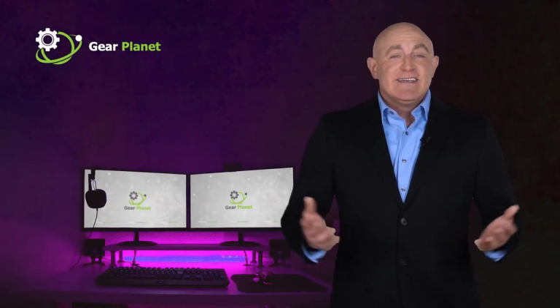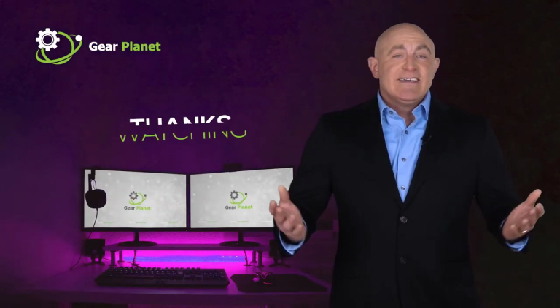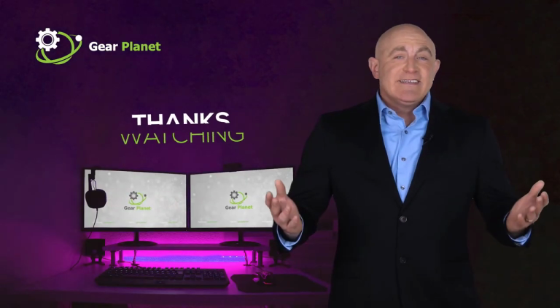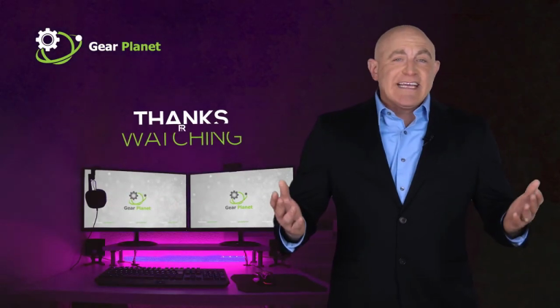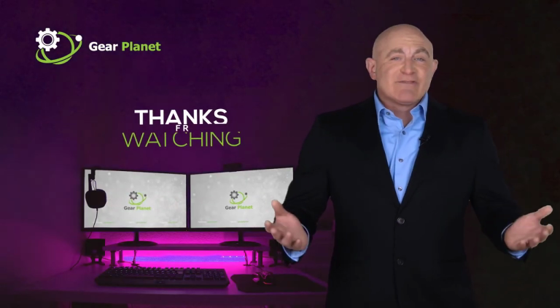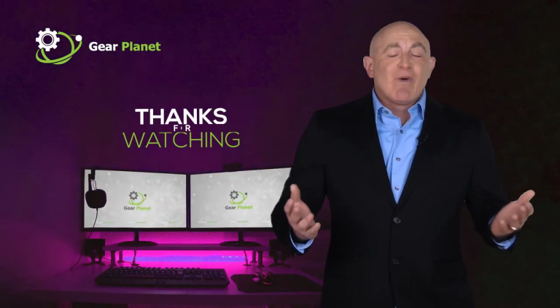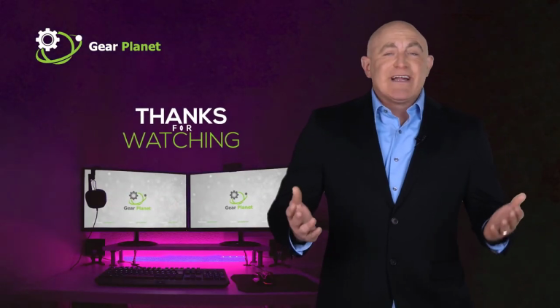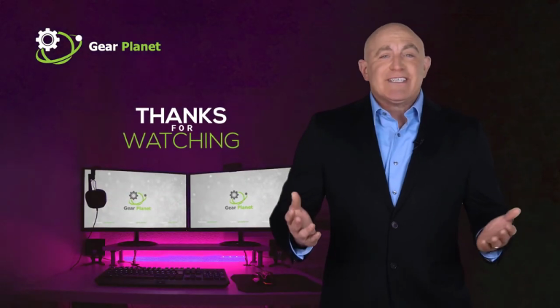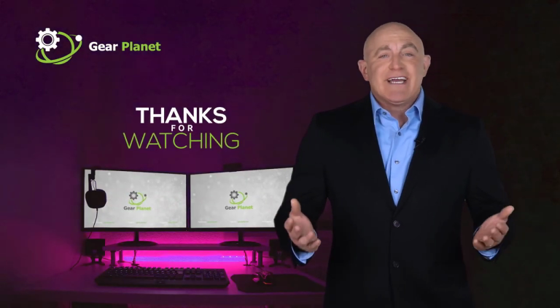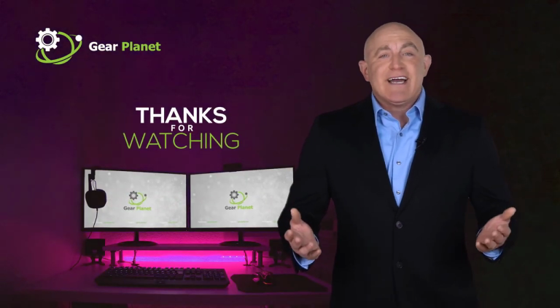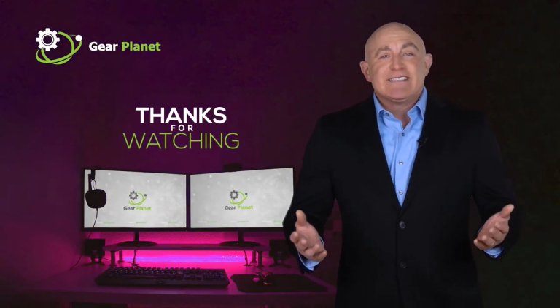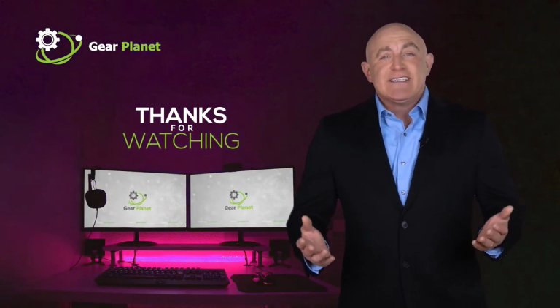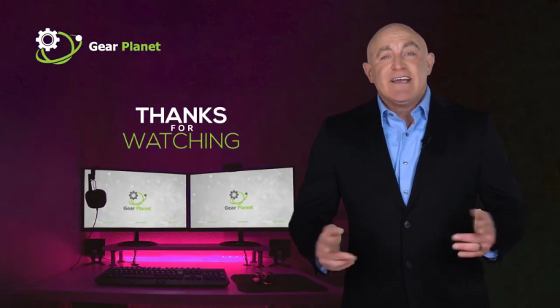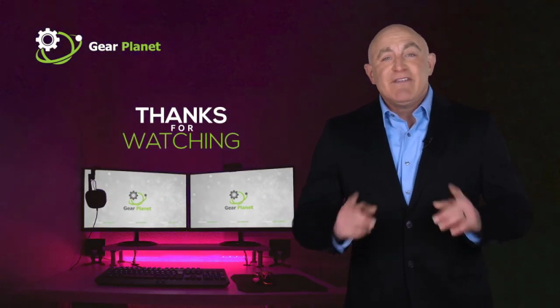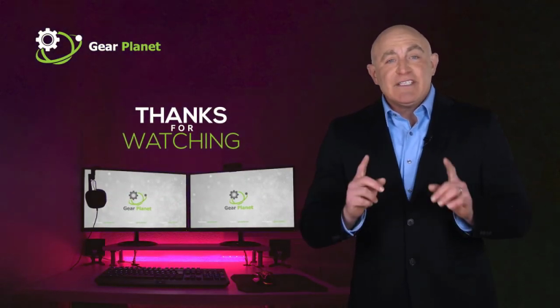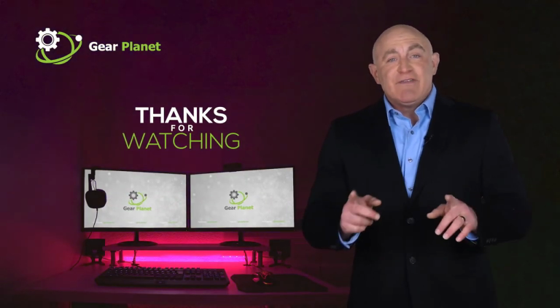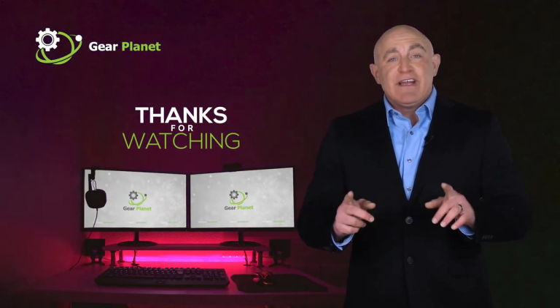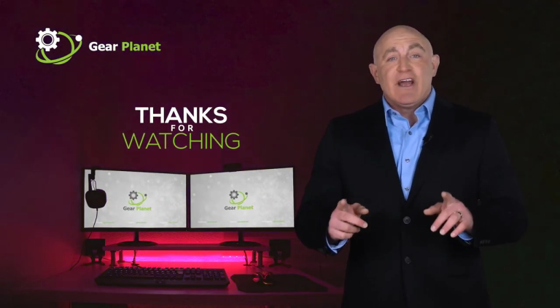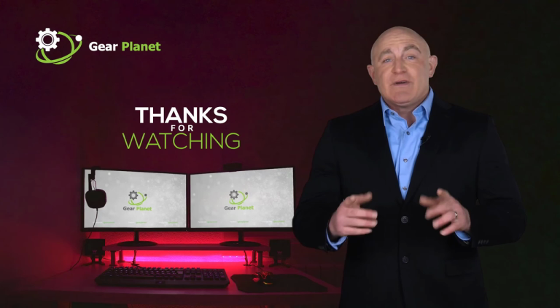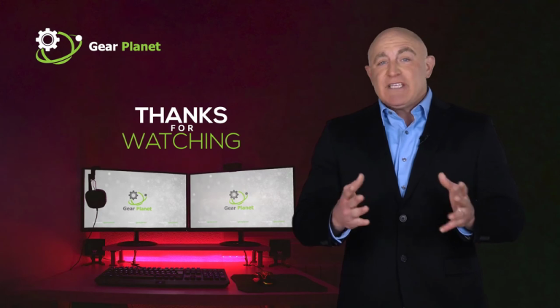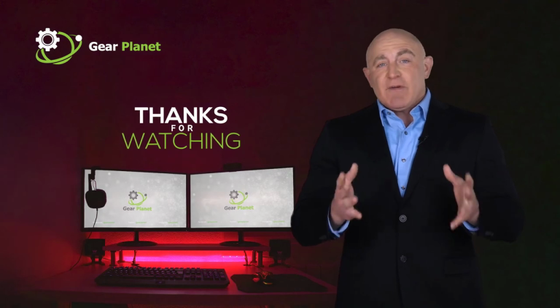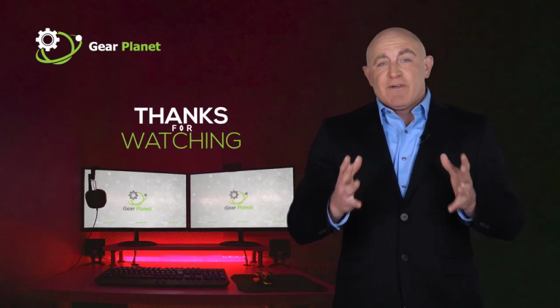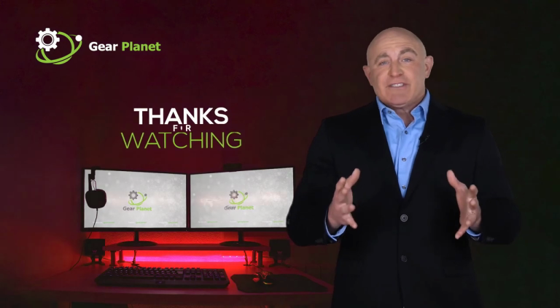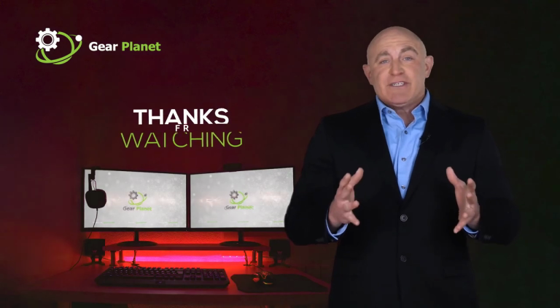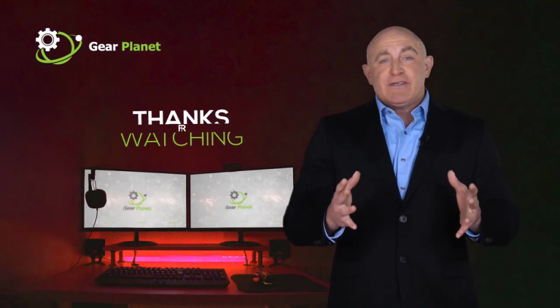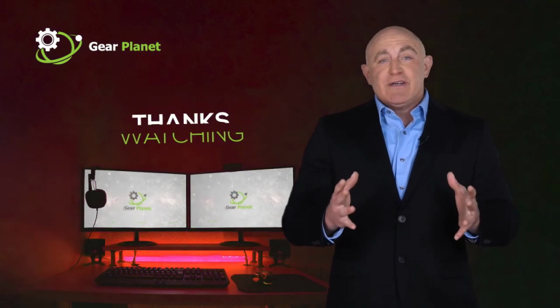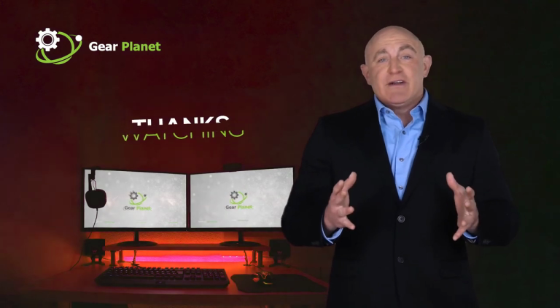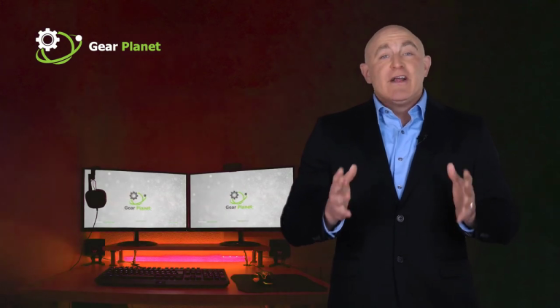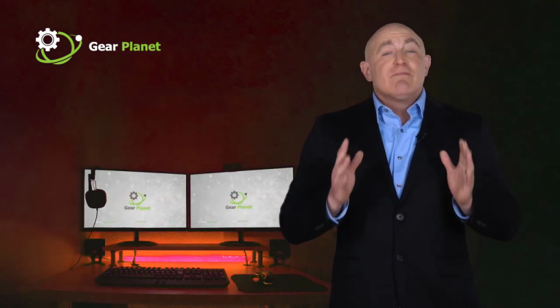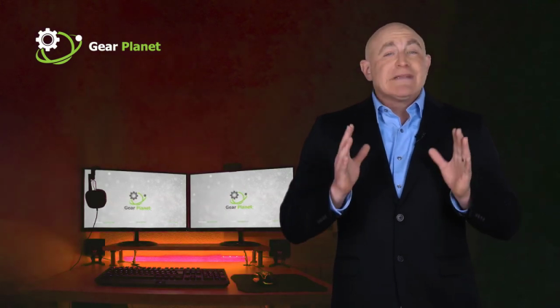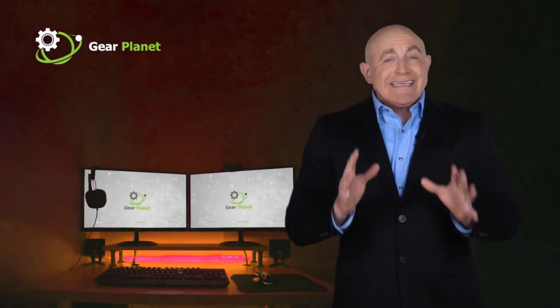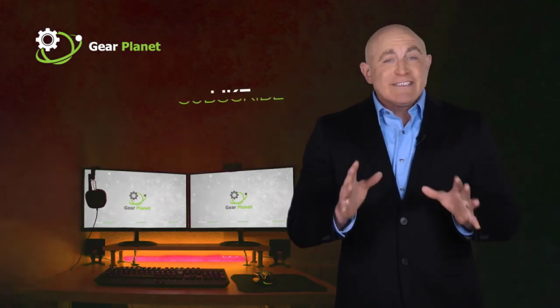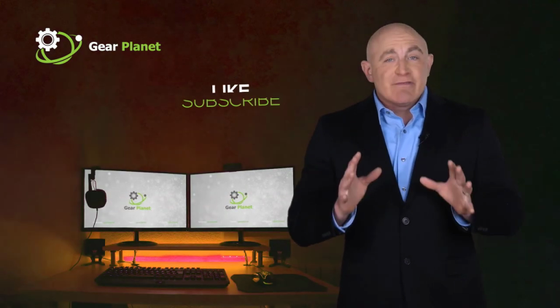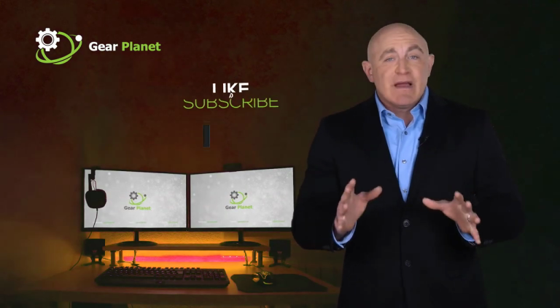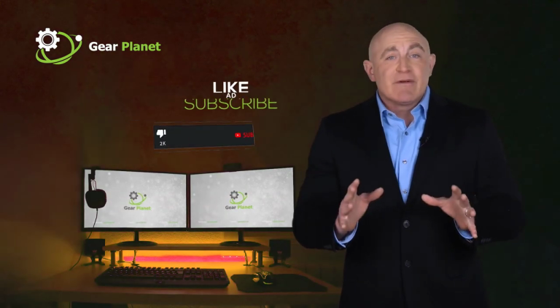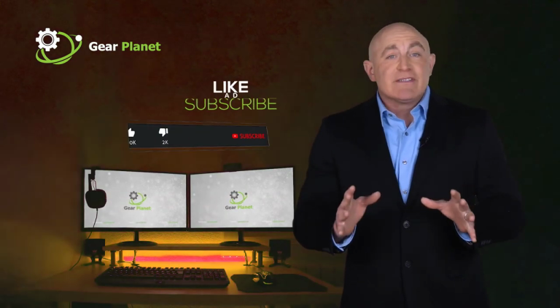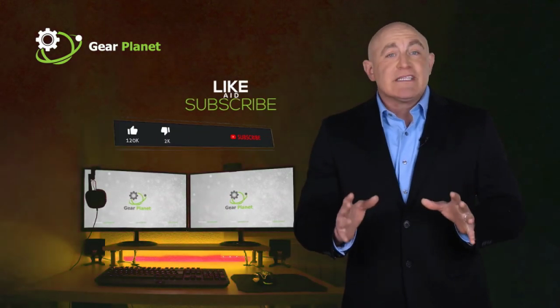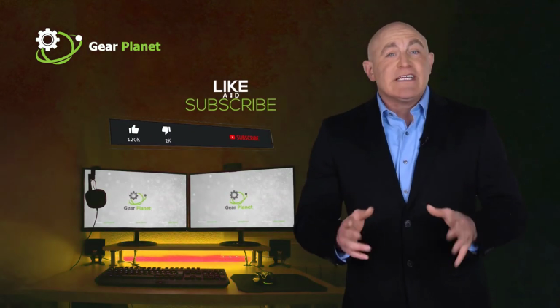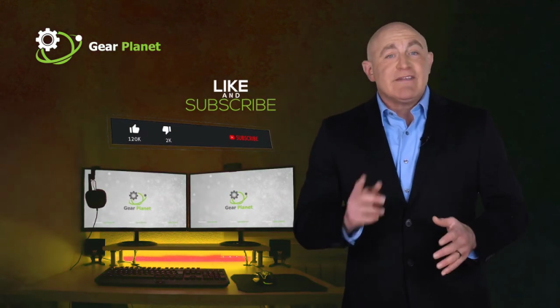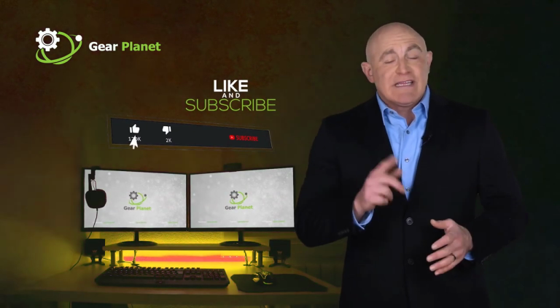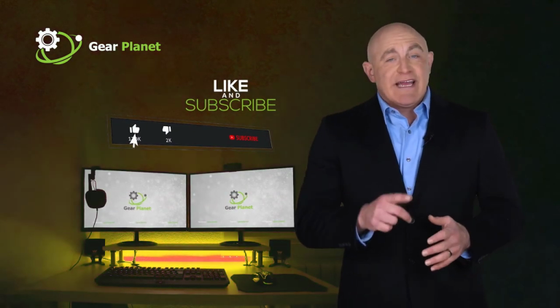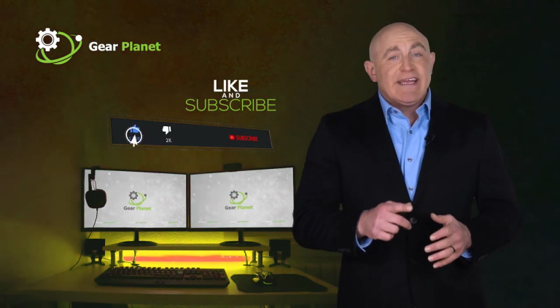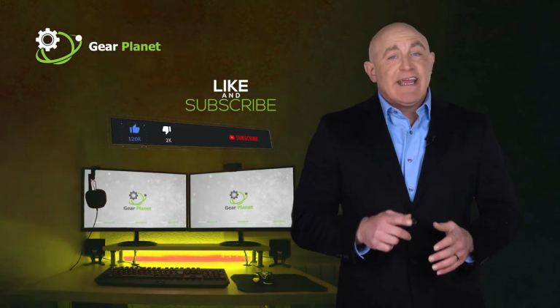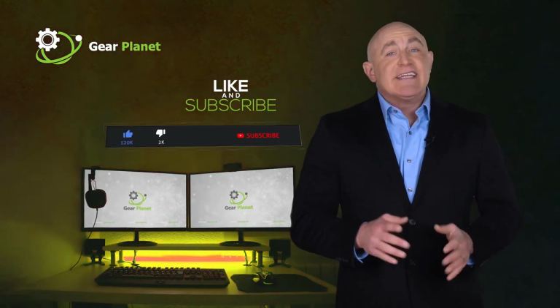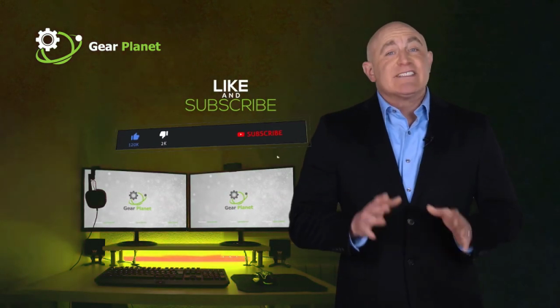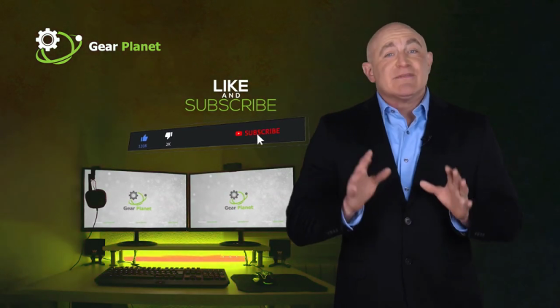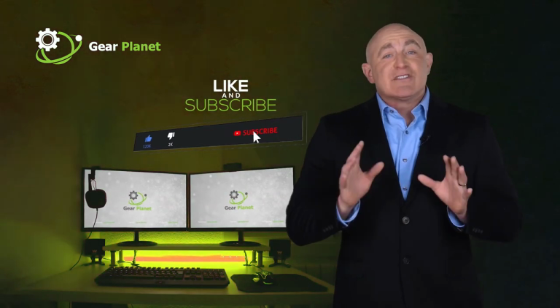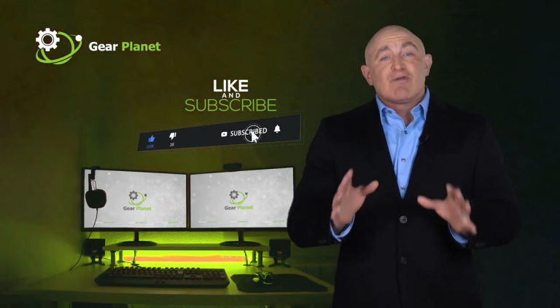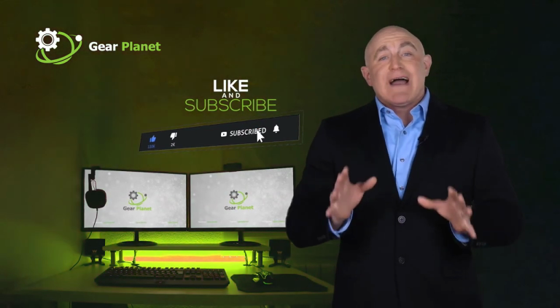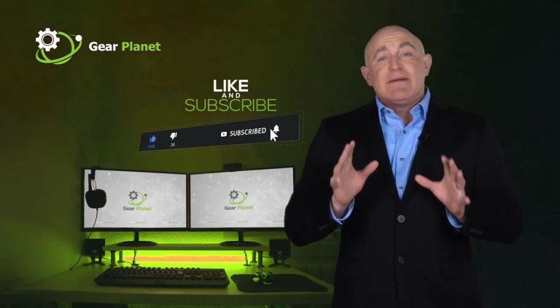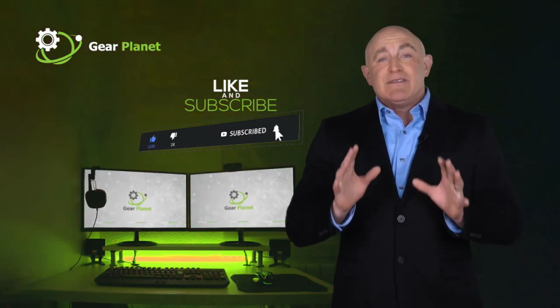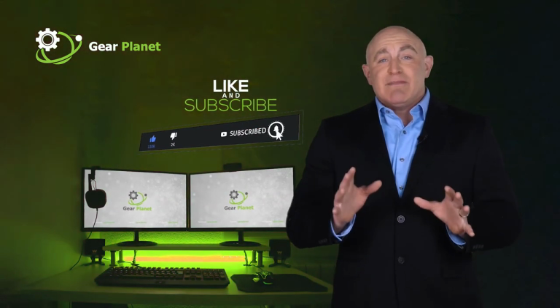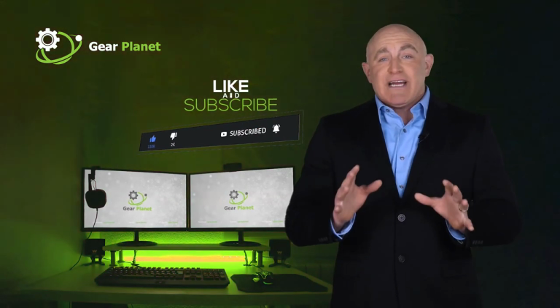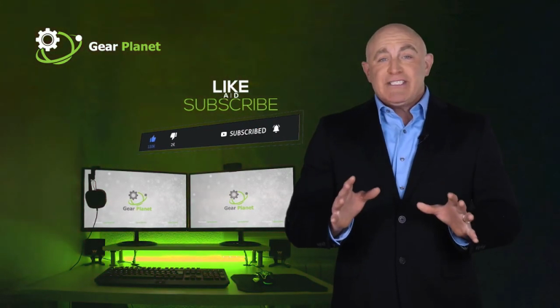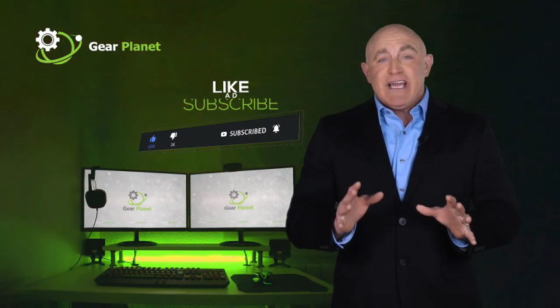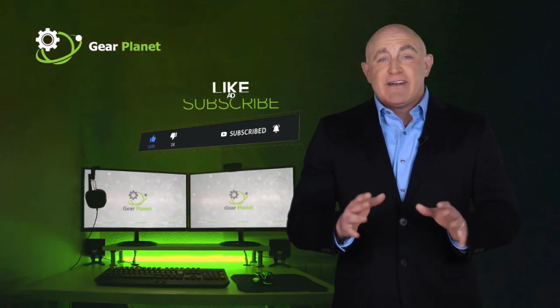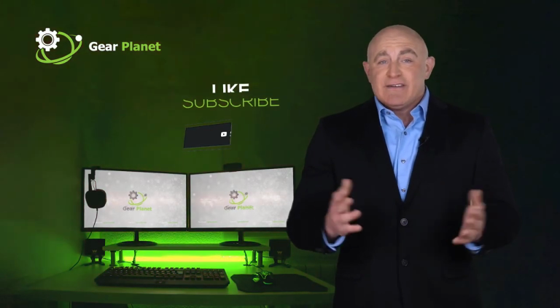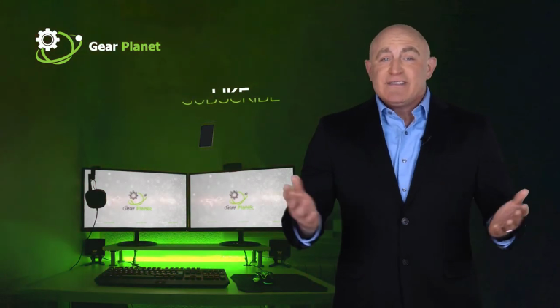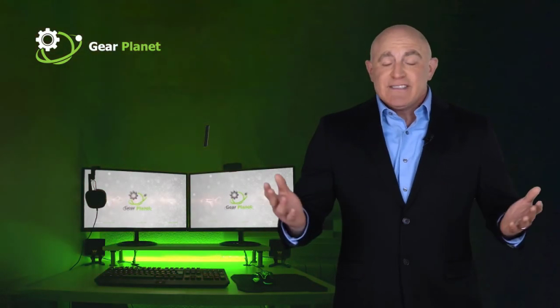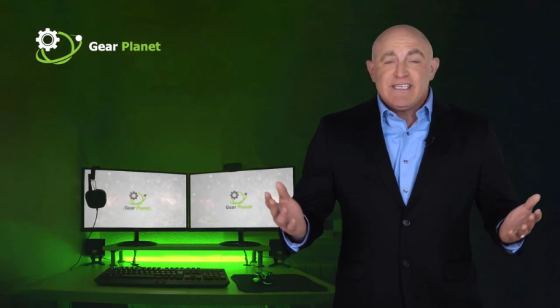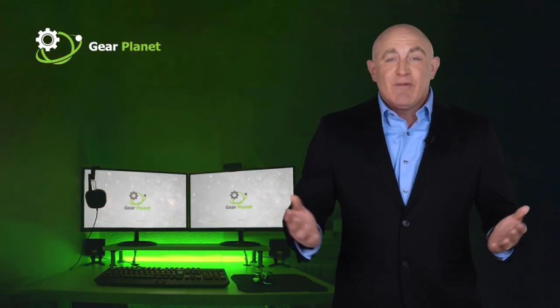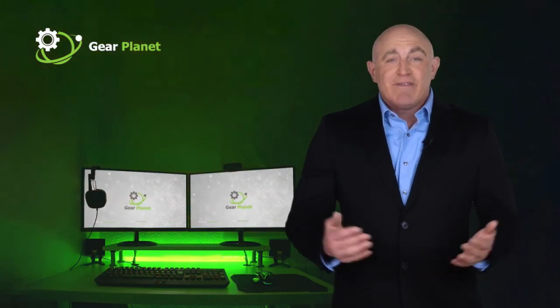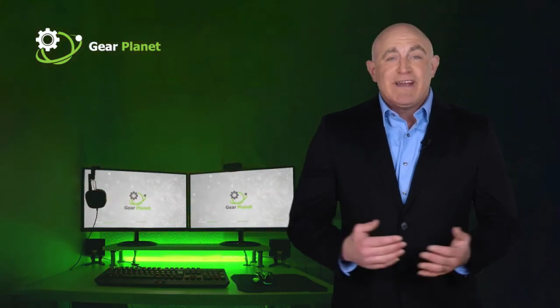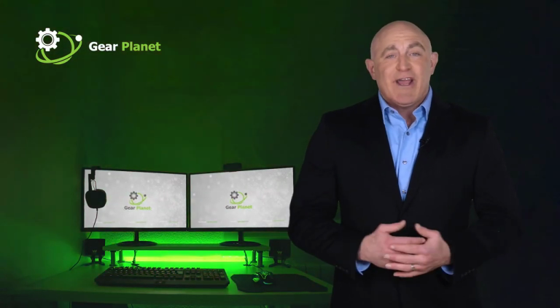Thanks for watching, guys. If this video was helpful to you, please remember to leave a like and subscribe to my channel to see more videos.